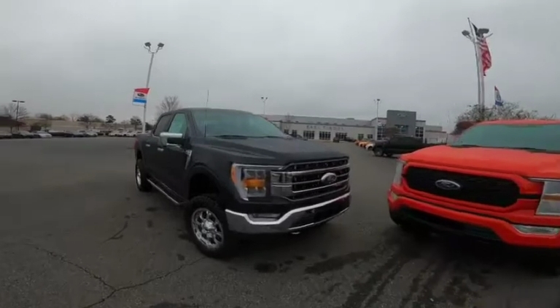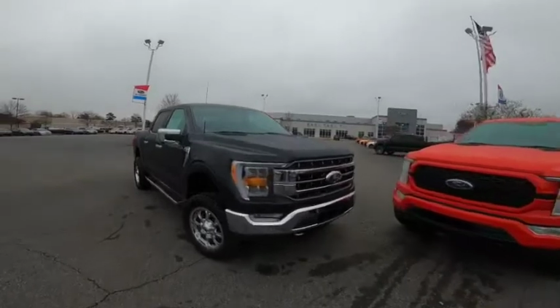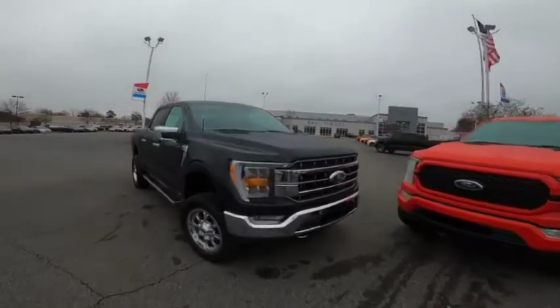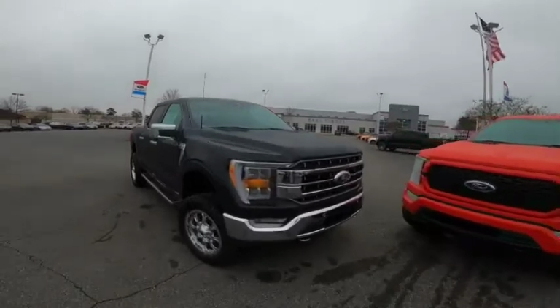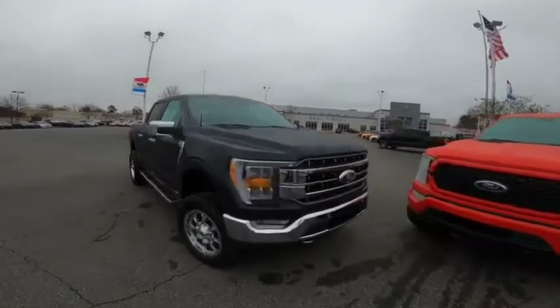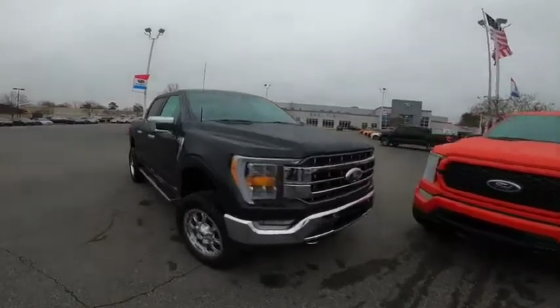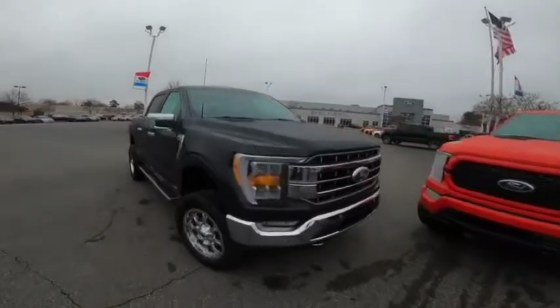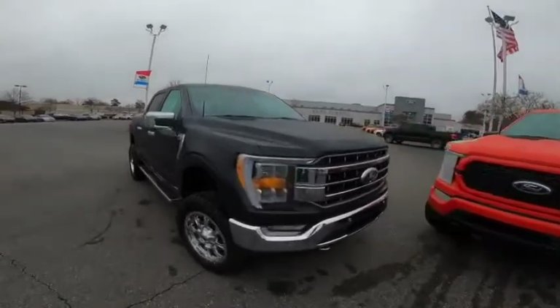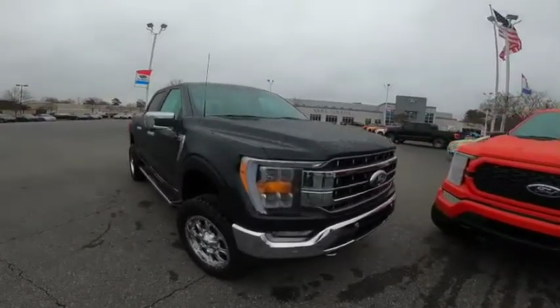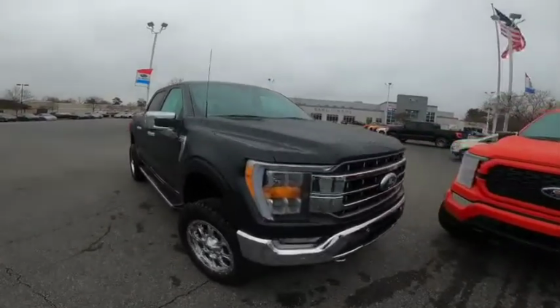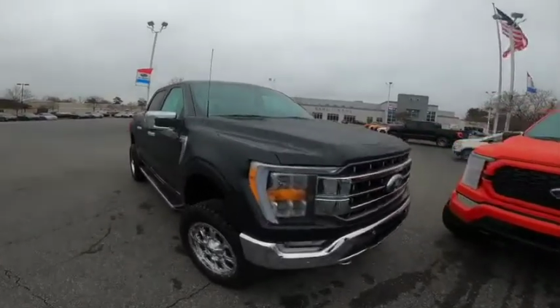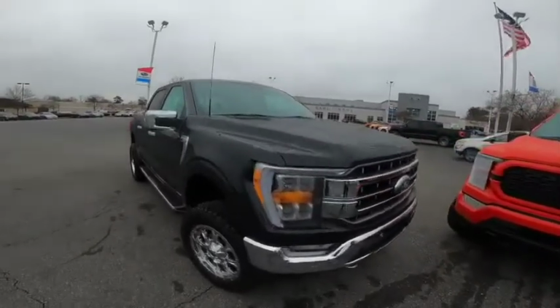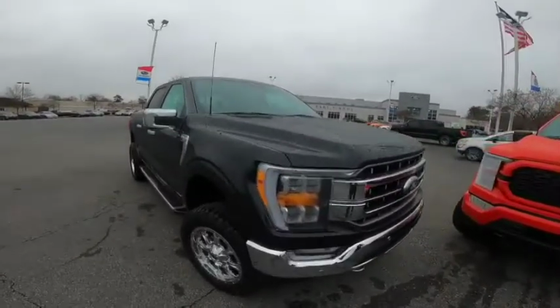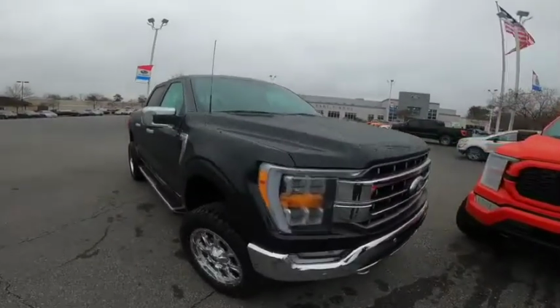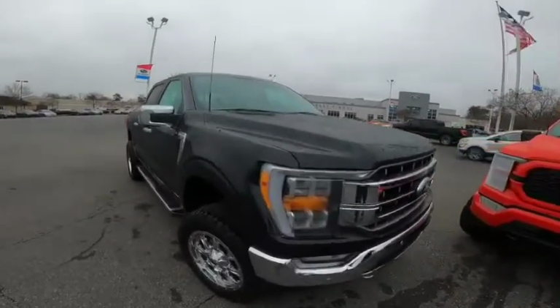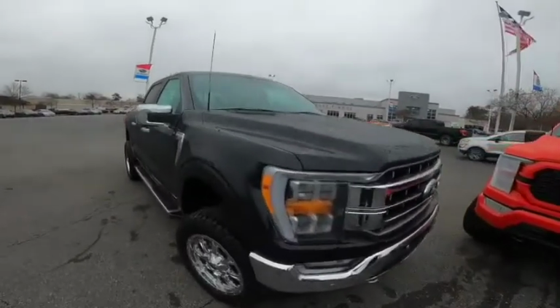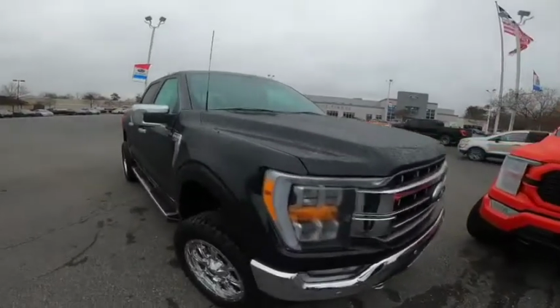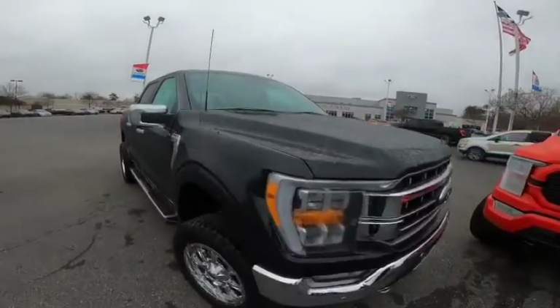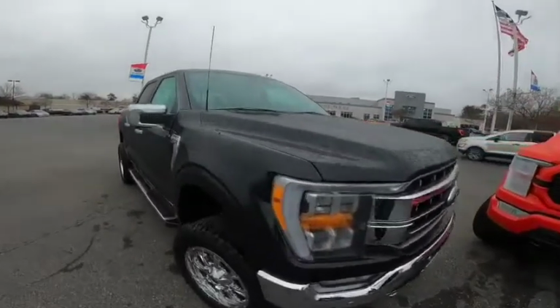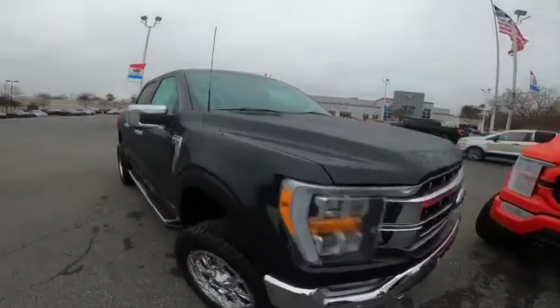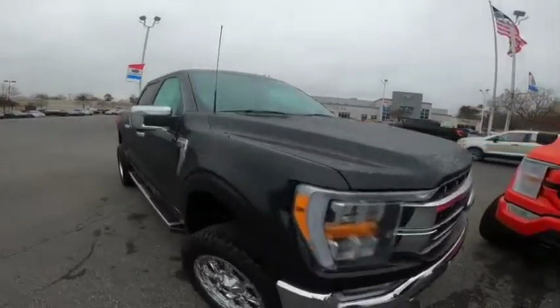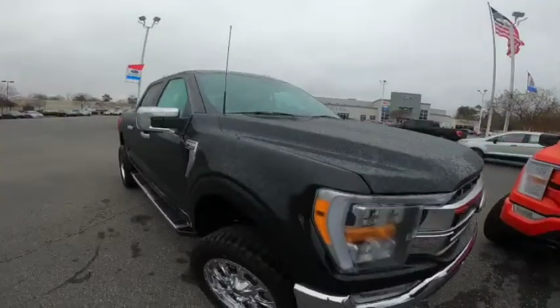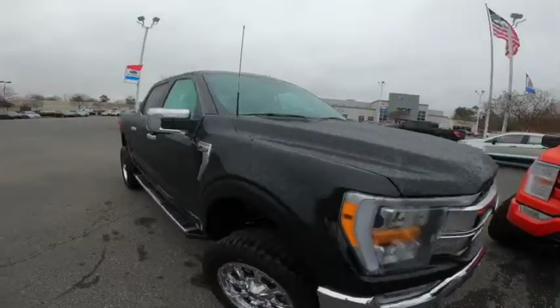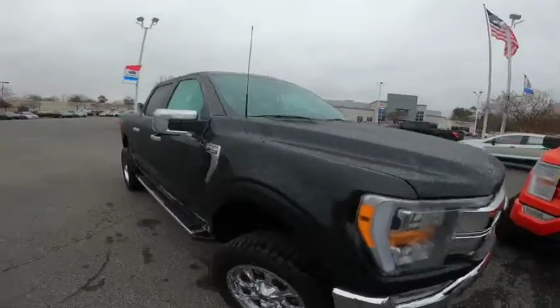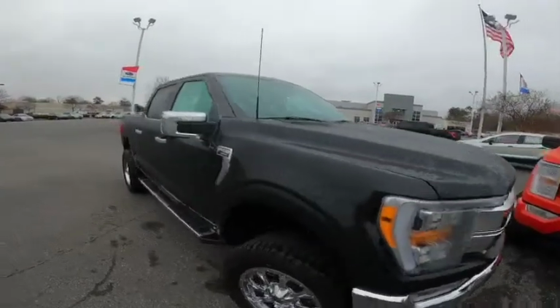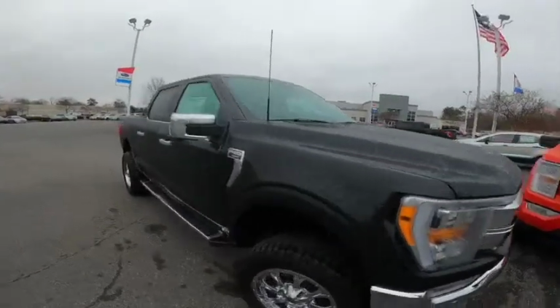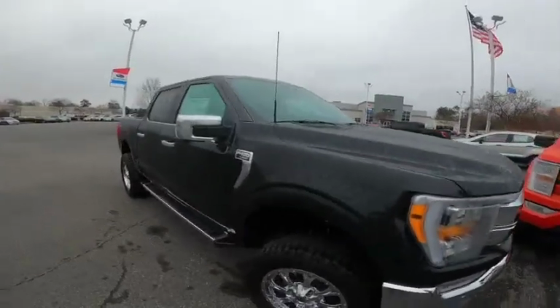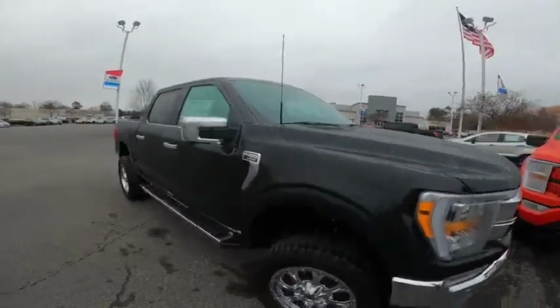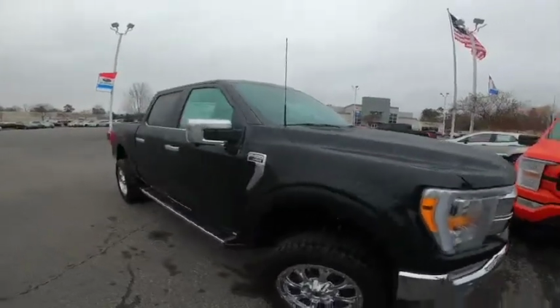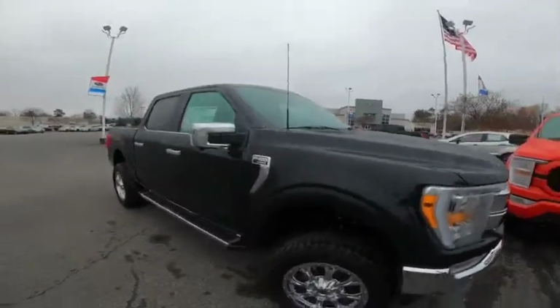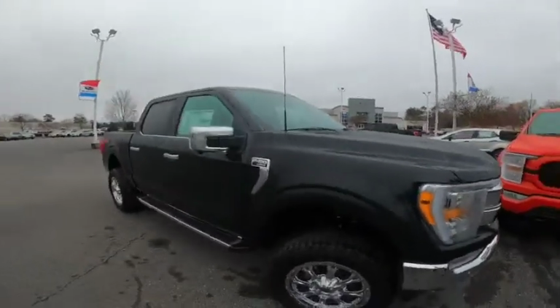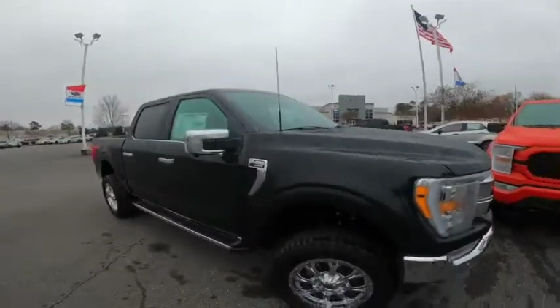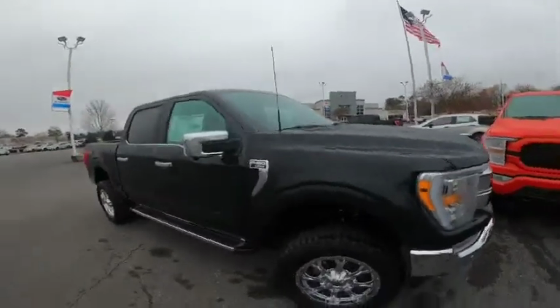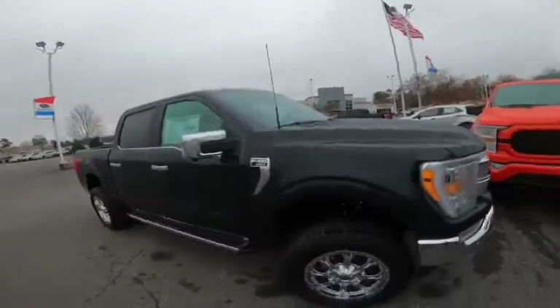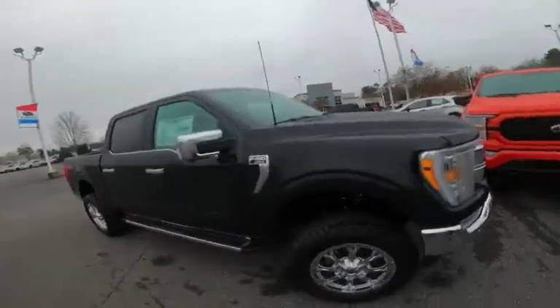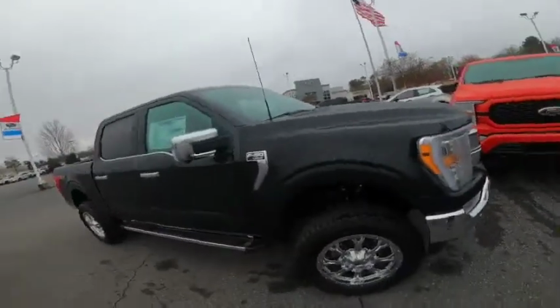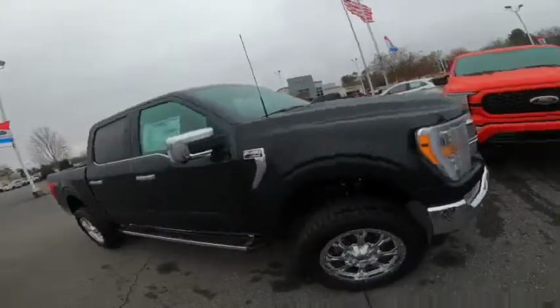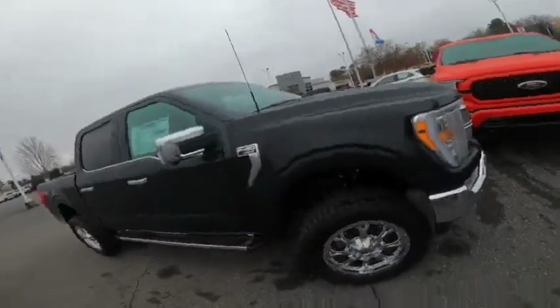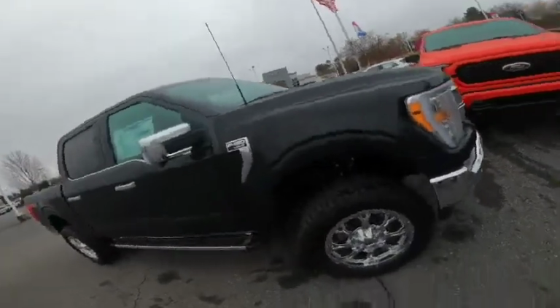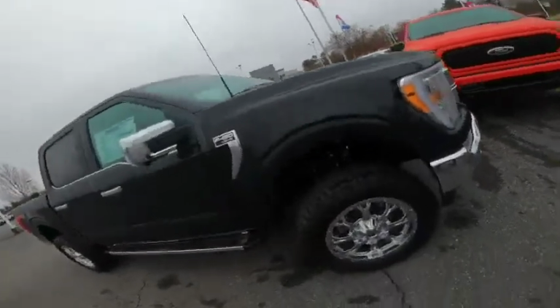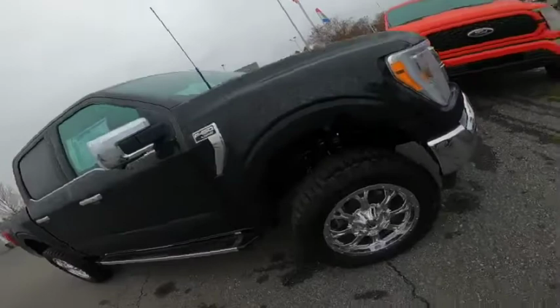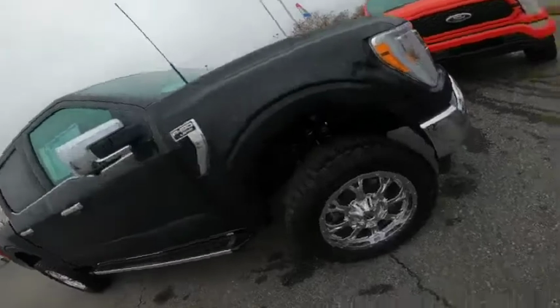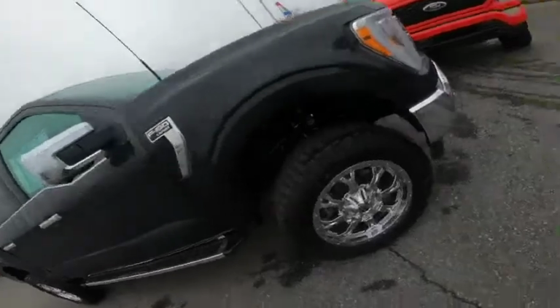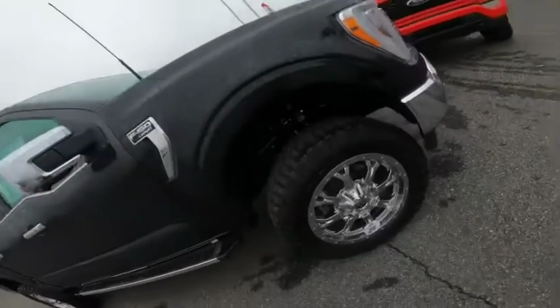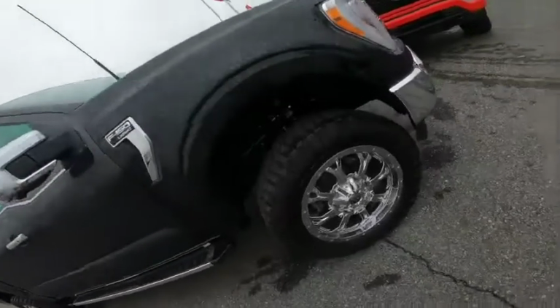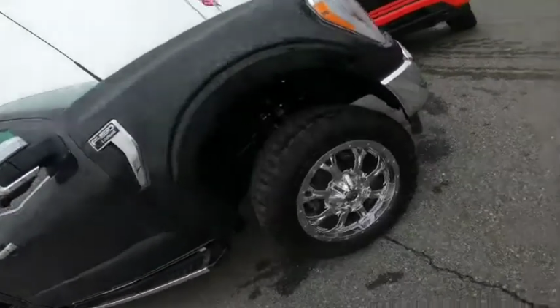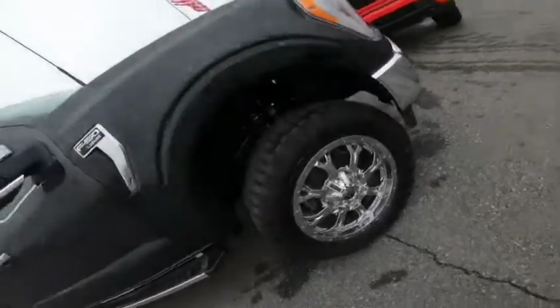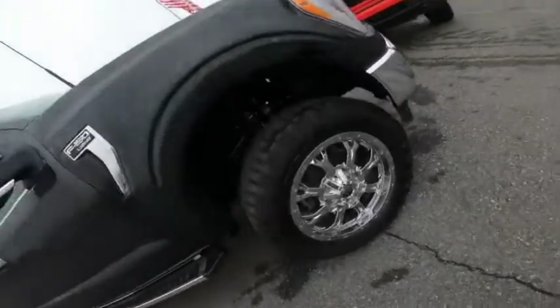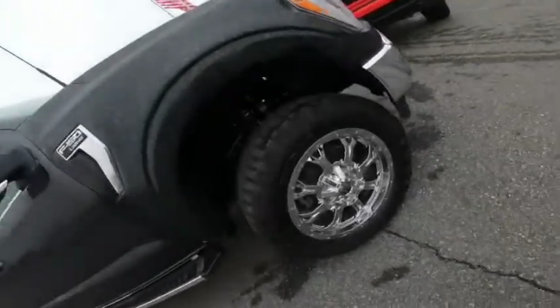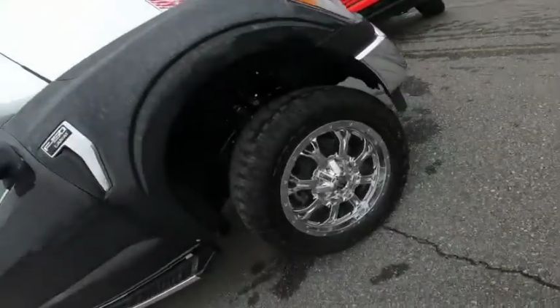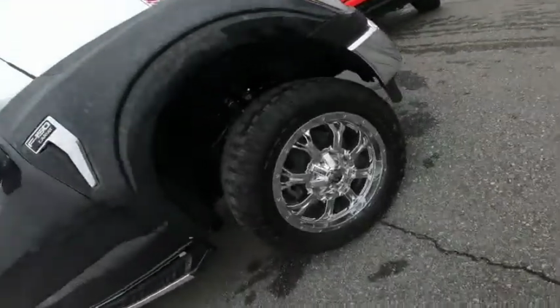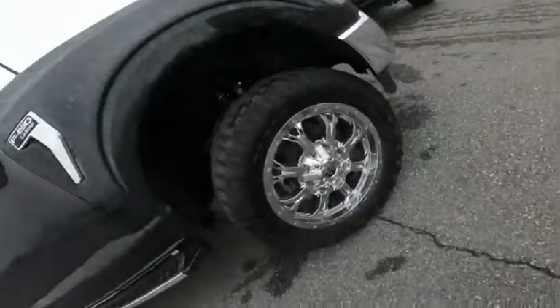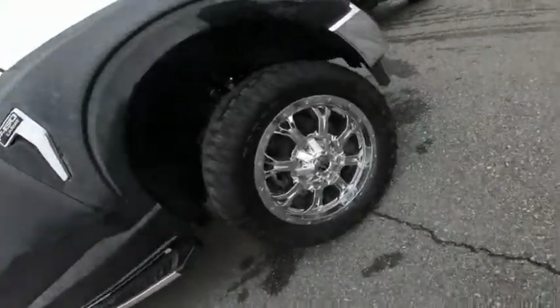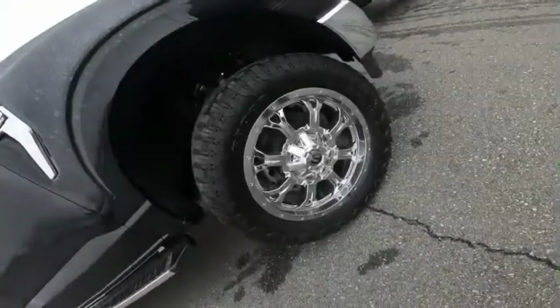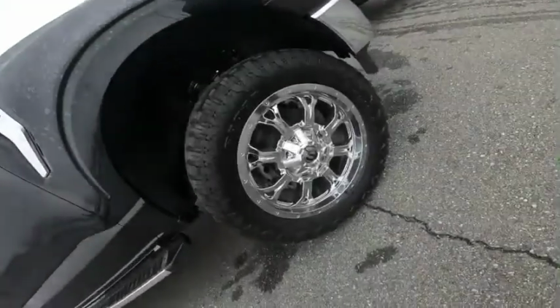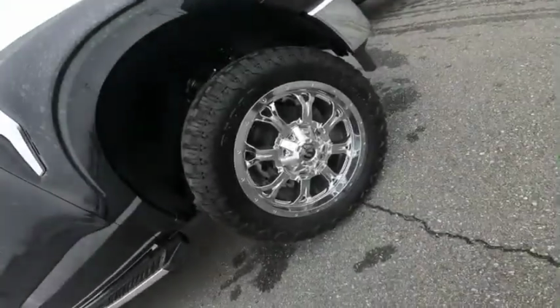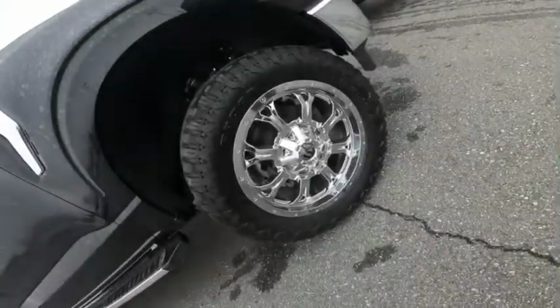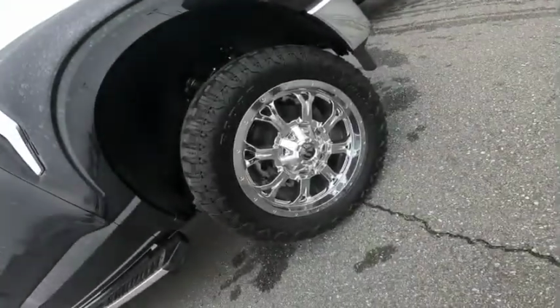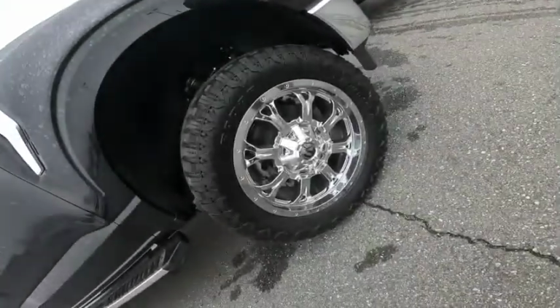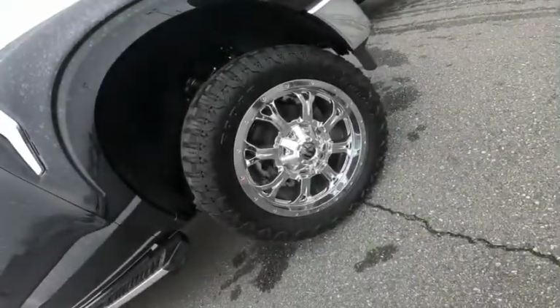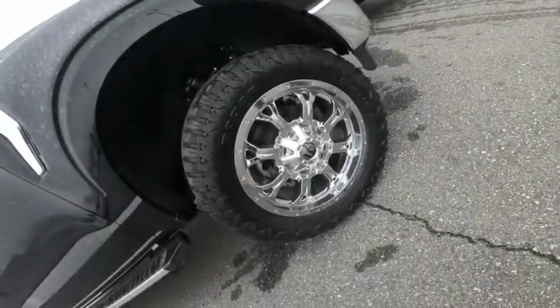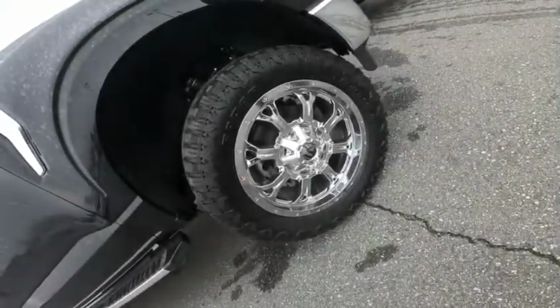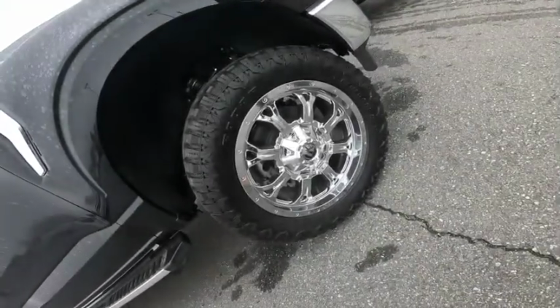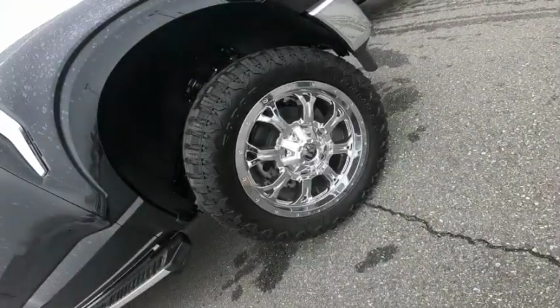We've got a four inch BDS lift on there, looking real aggressive with the chrome fuel wheels. And we've got some aggressive tires on there.